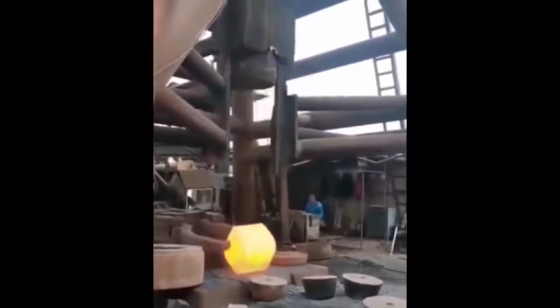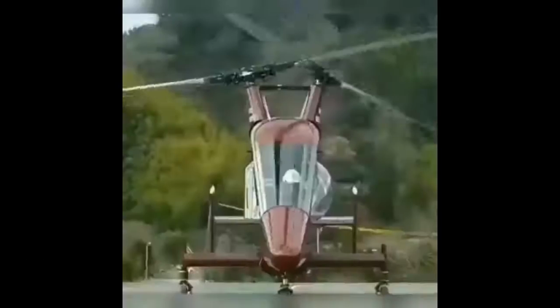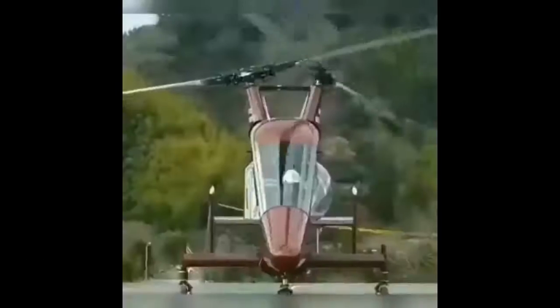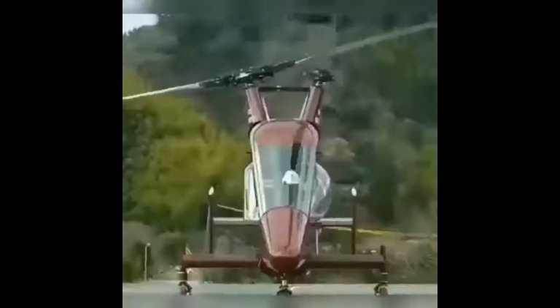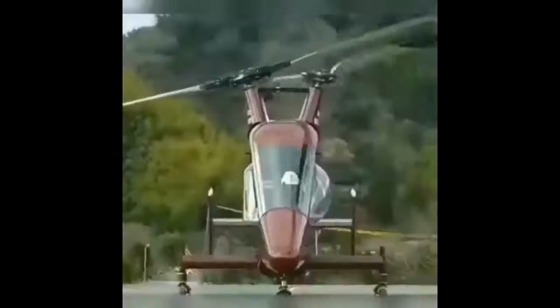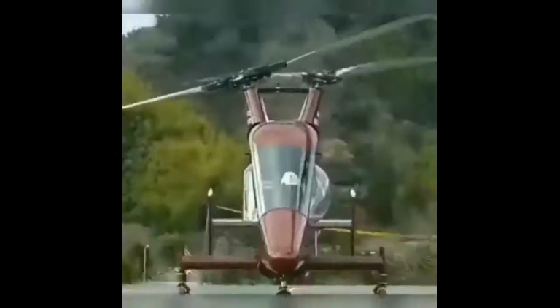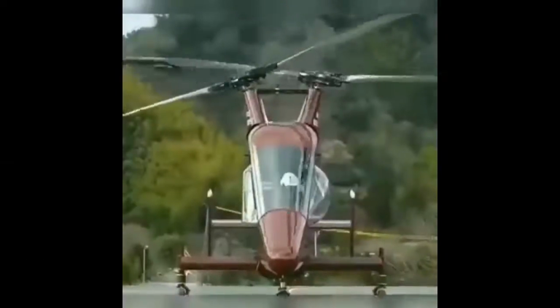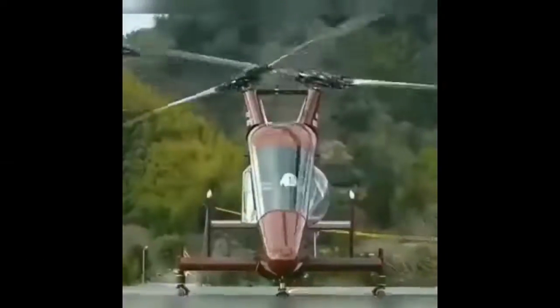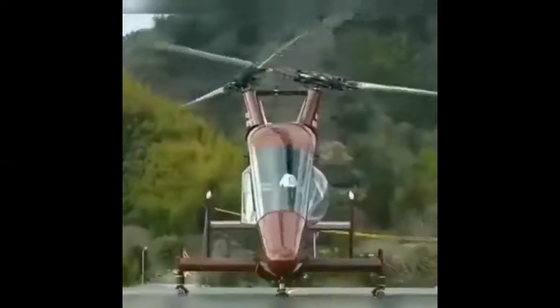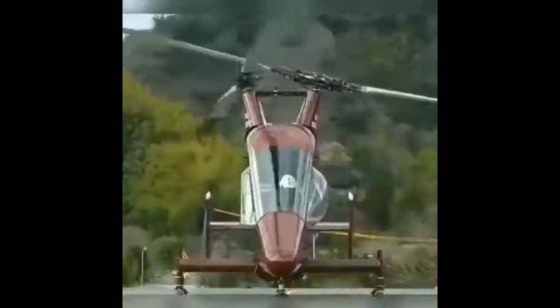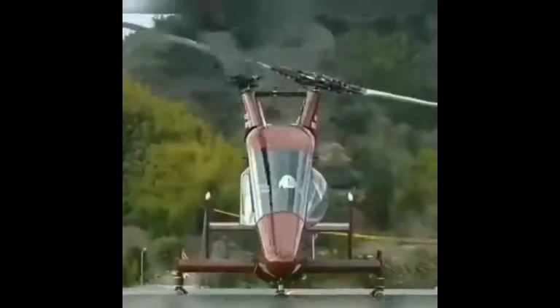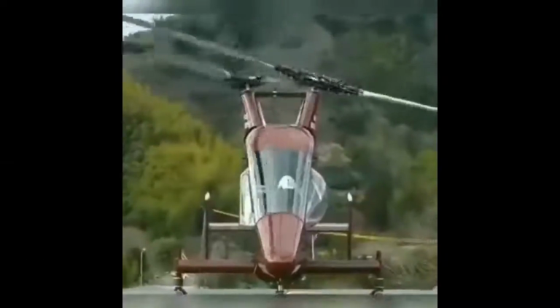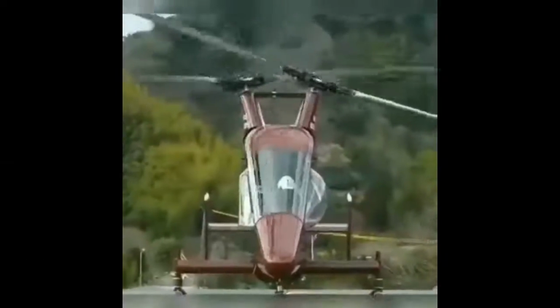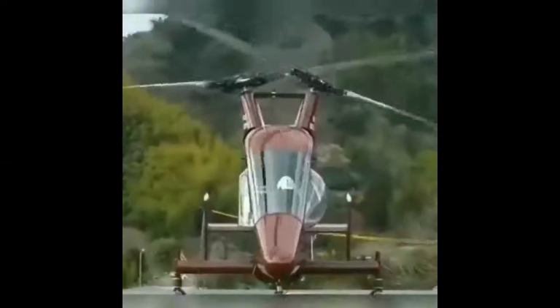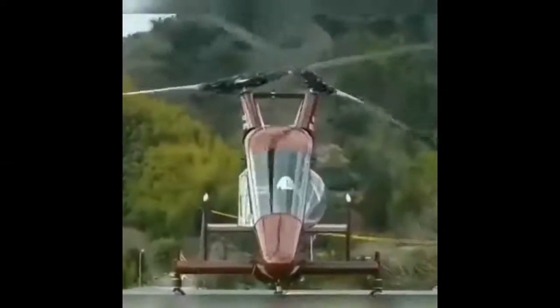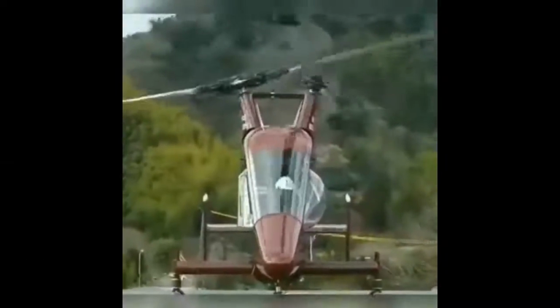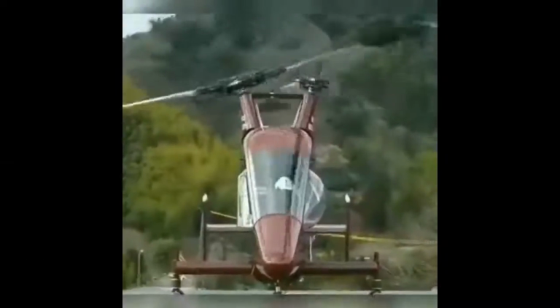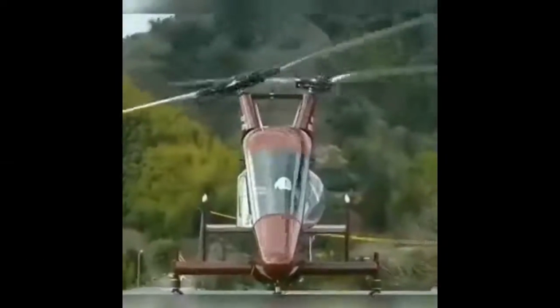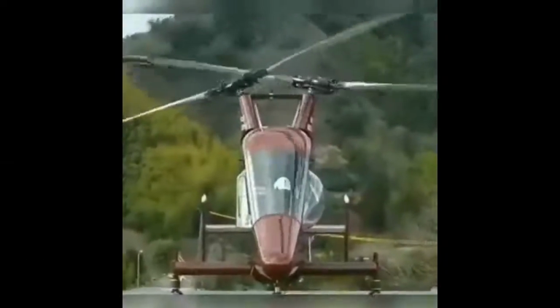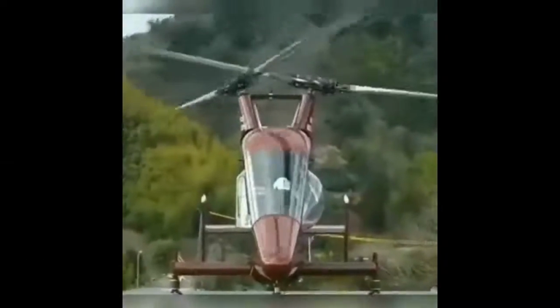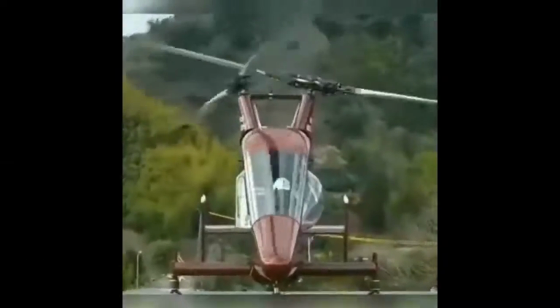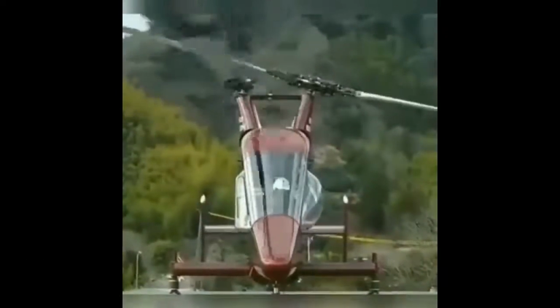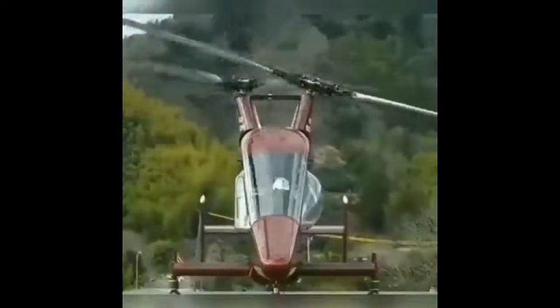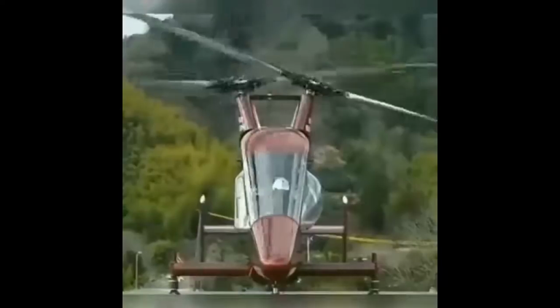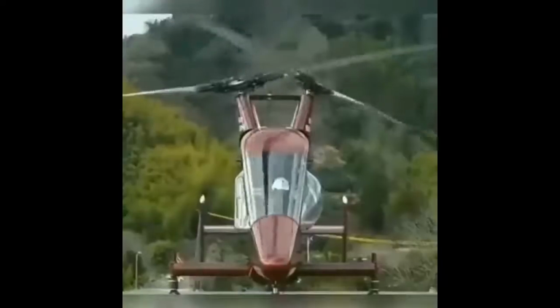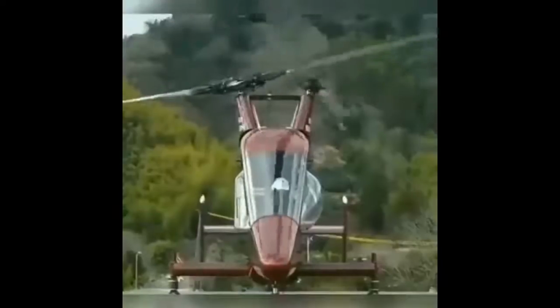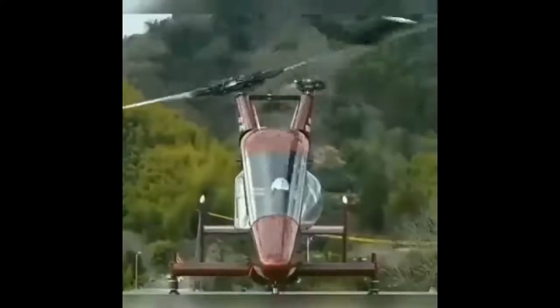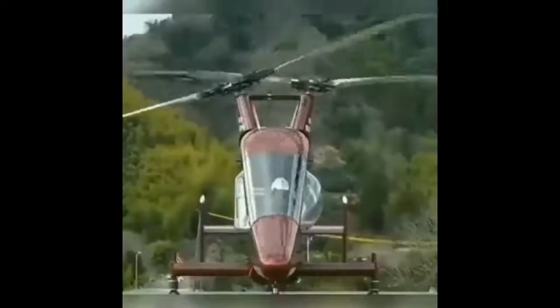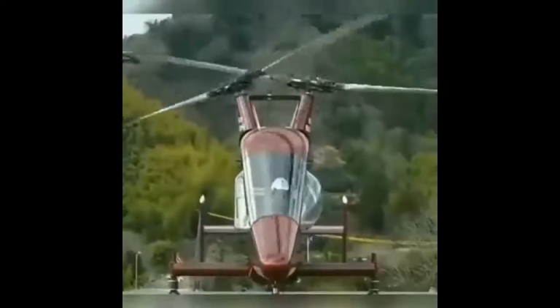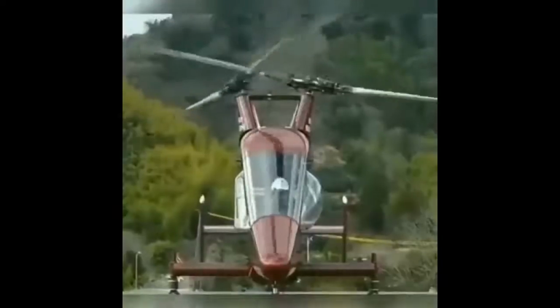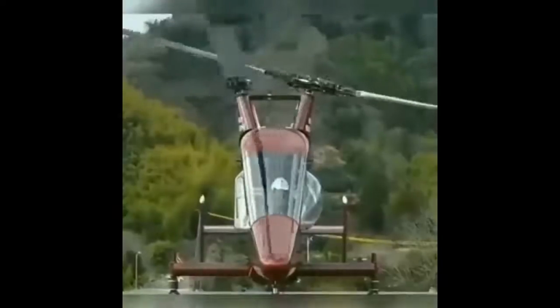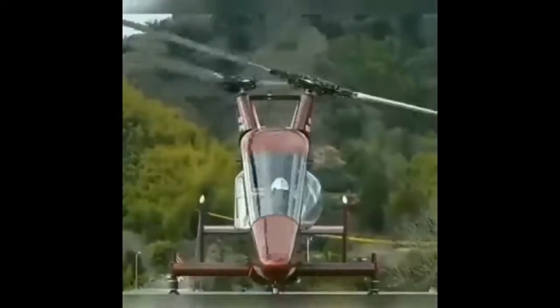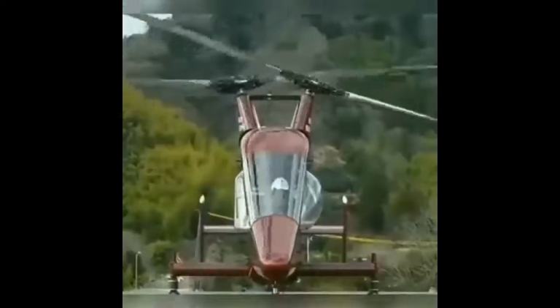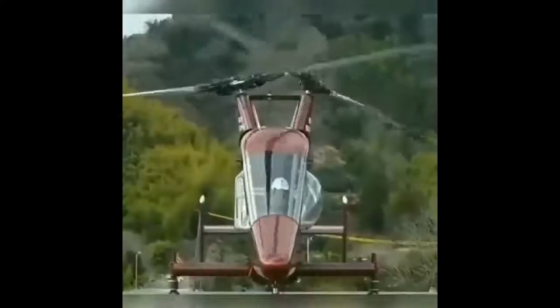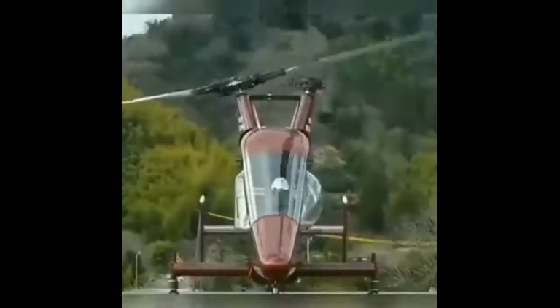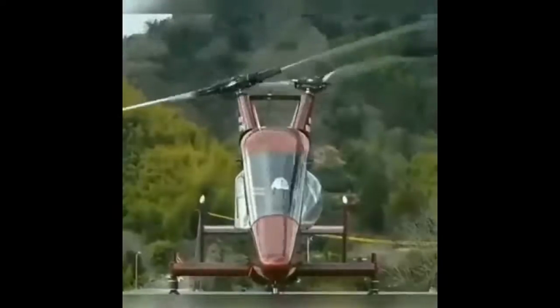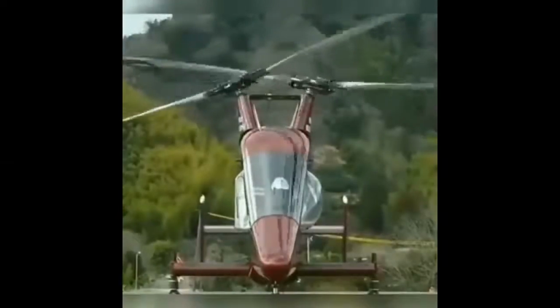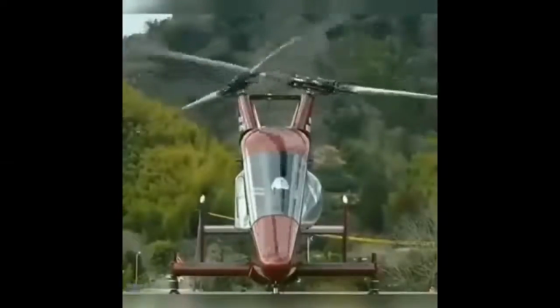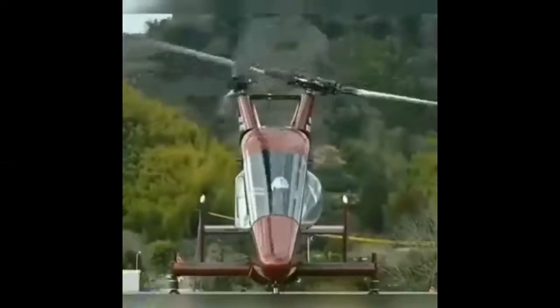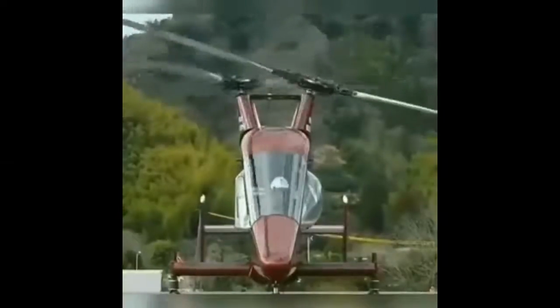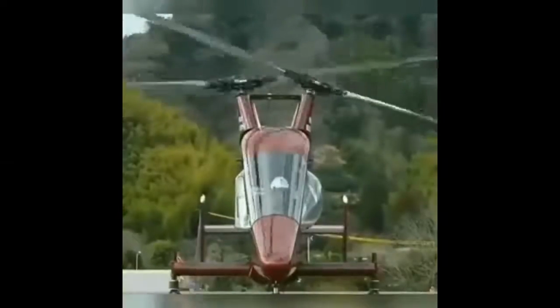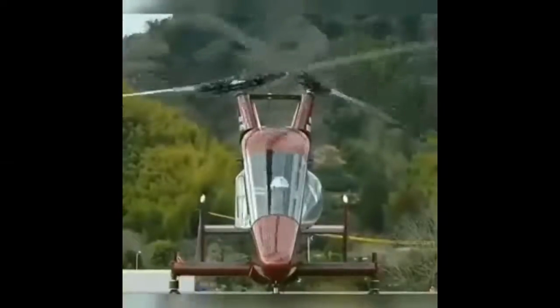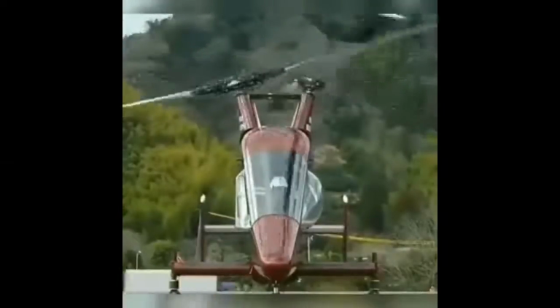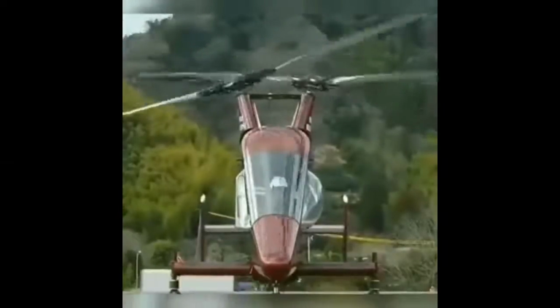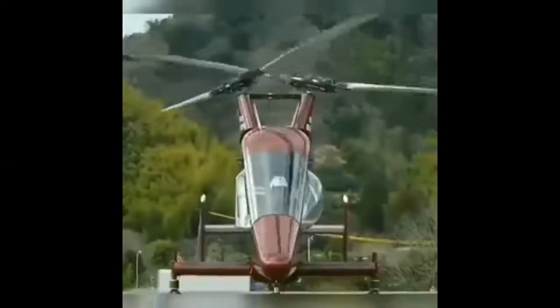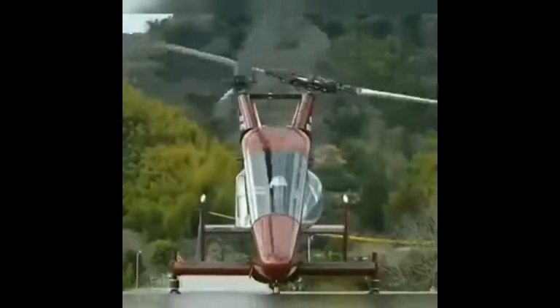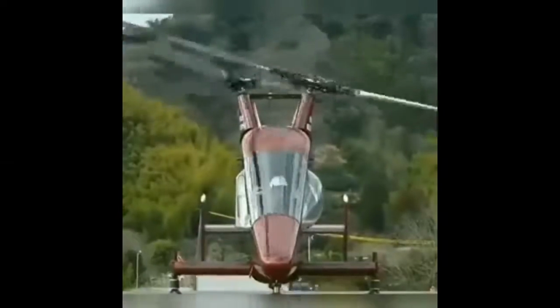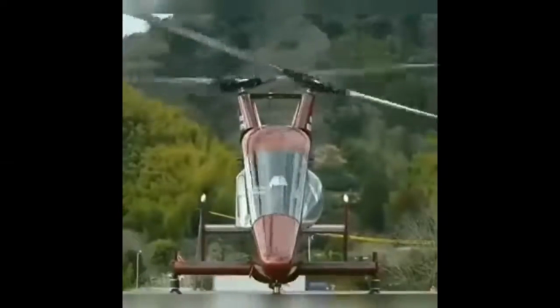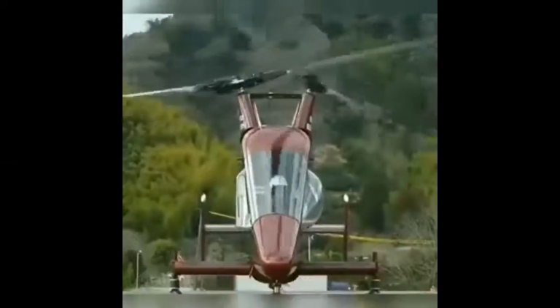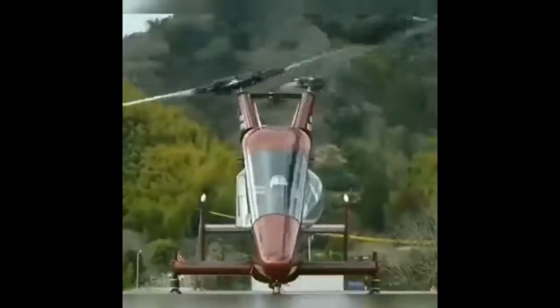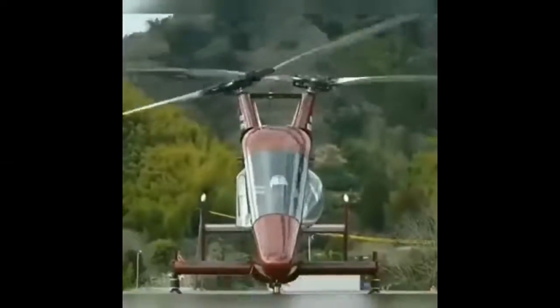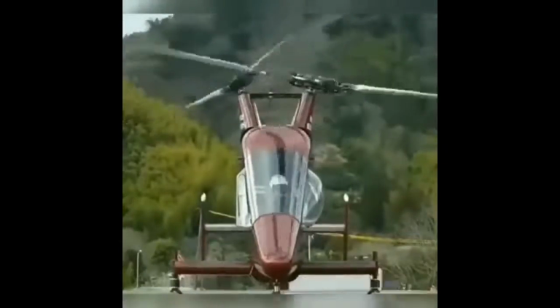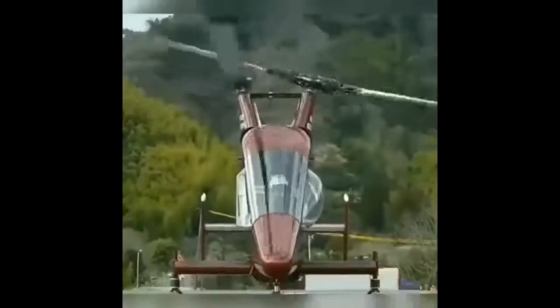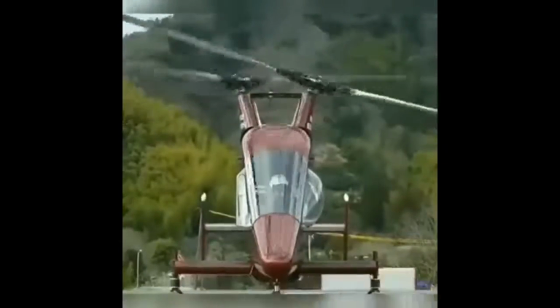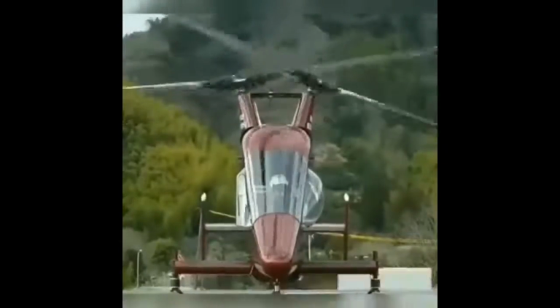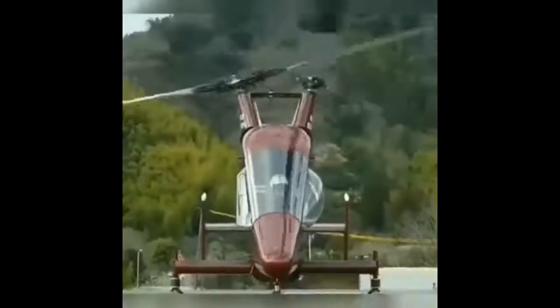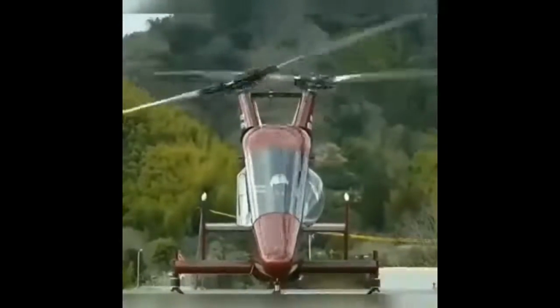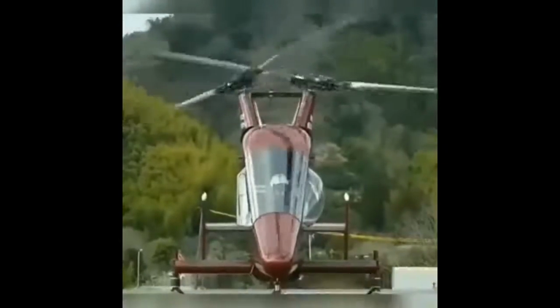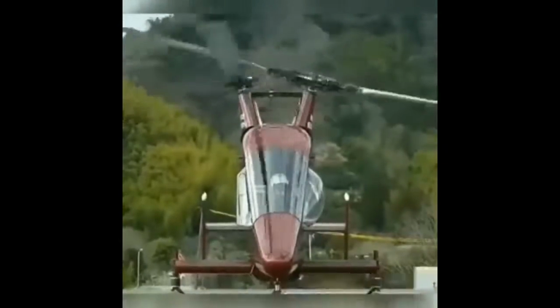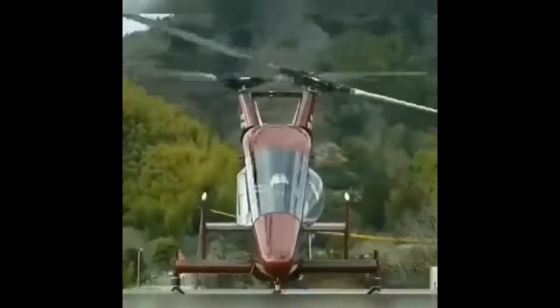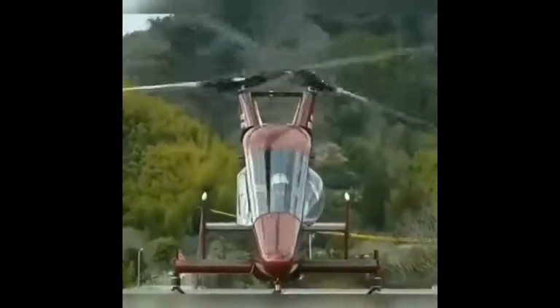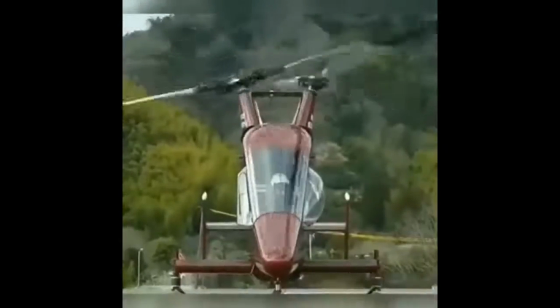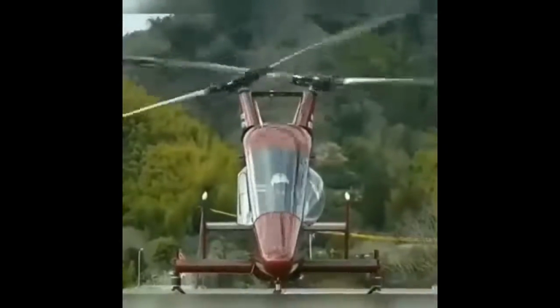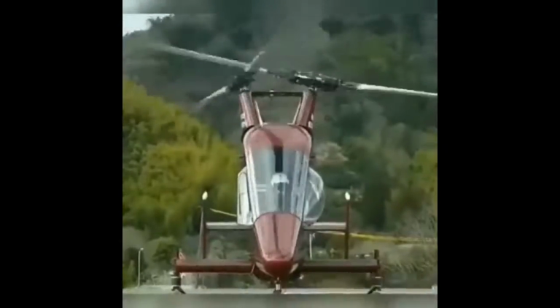A weird sight to see is this sort of helicopter demo, which has a dual rotor system that looks like the rotors are about to make contact, which kind of makes you anxious.